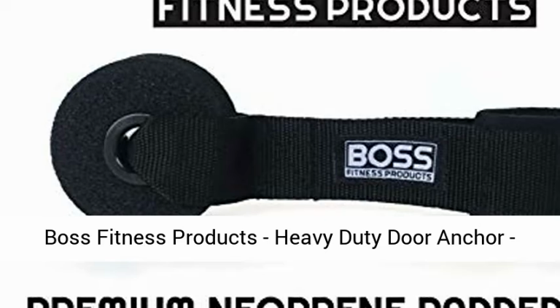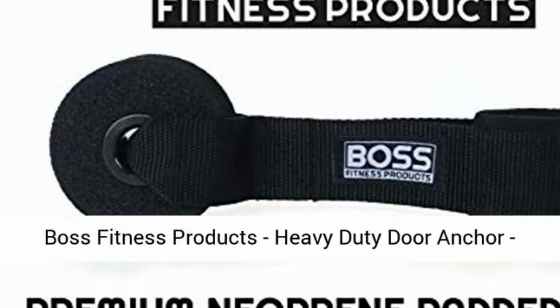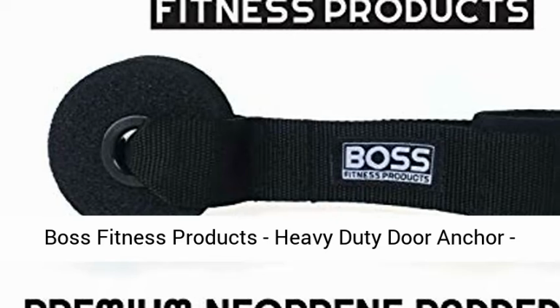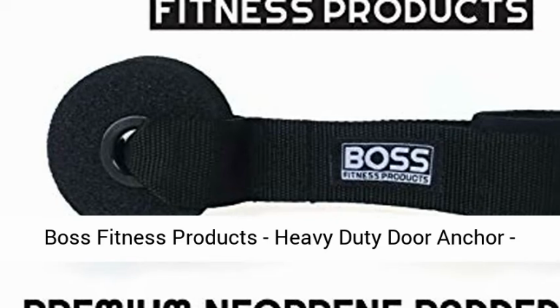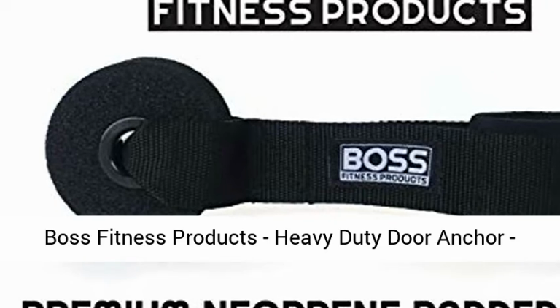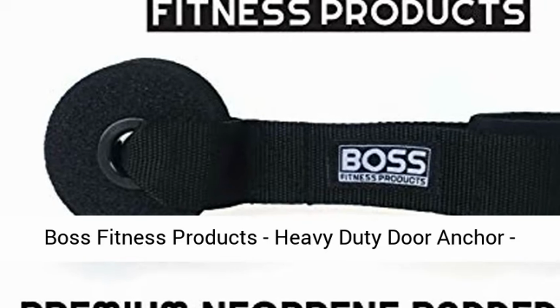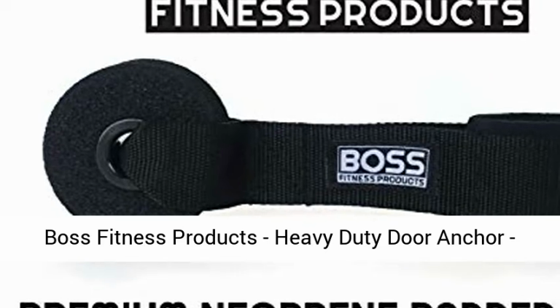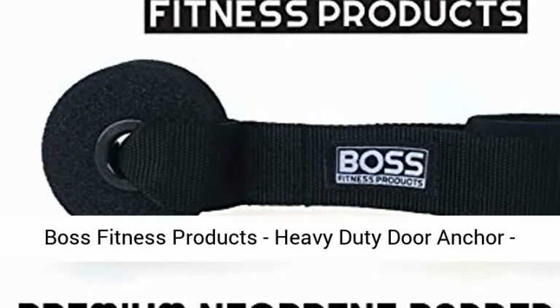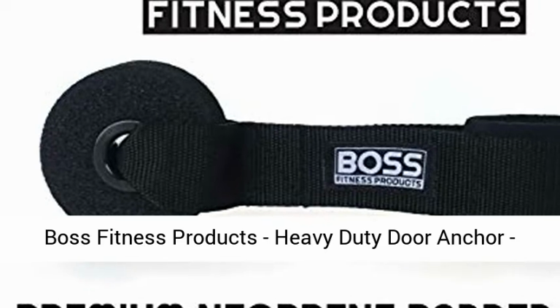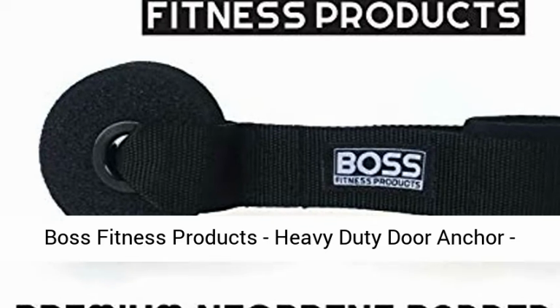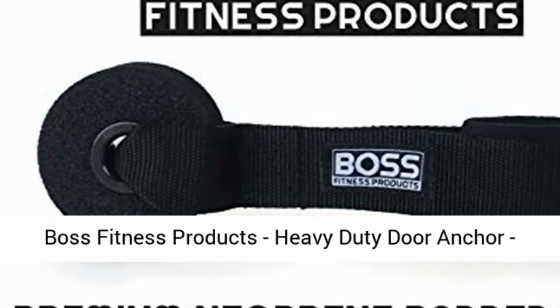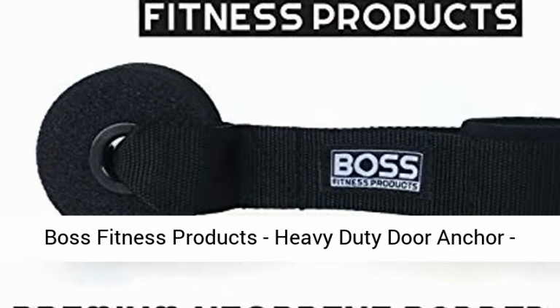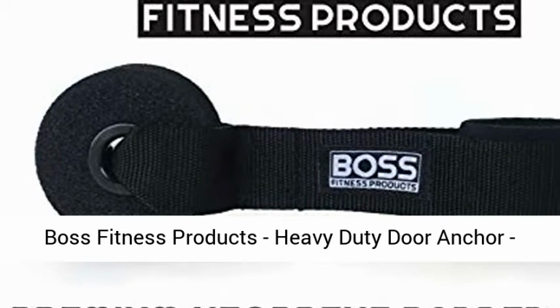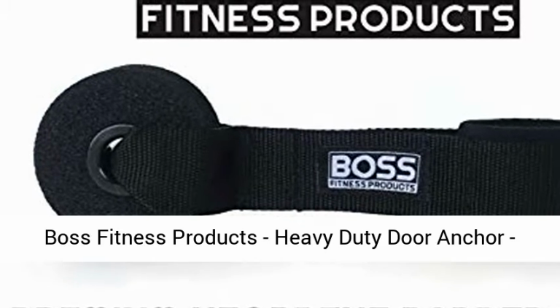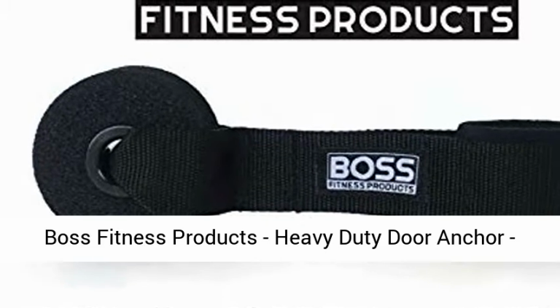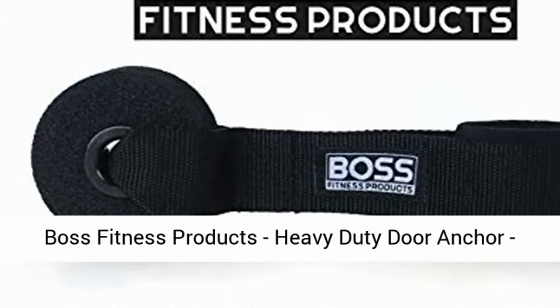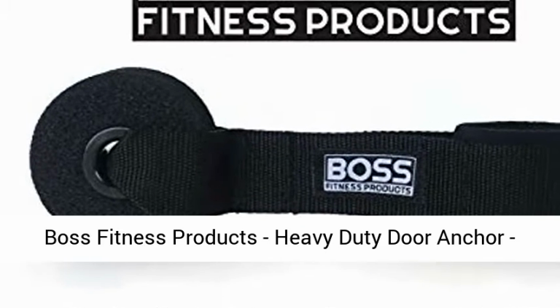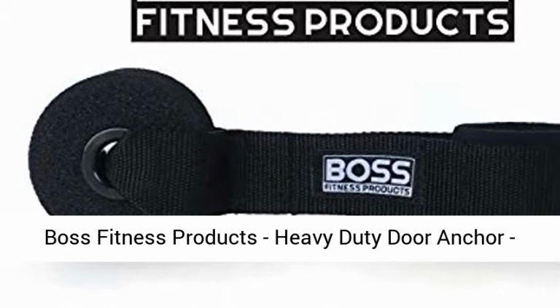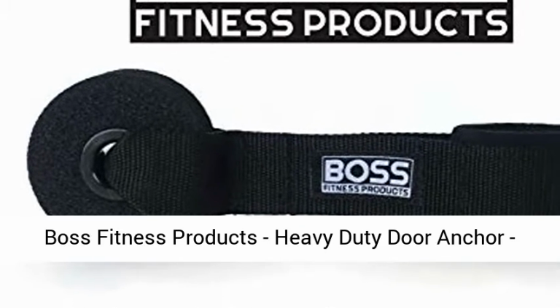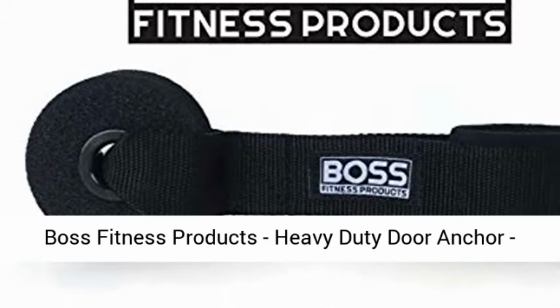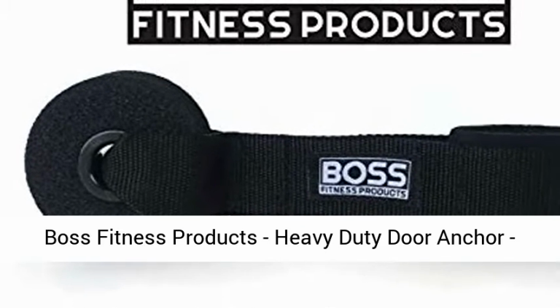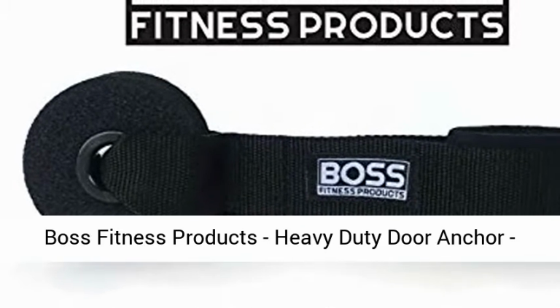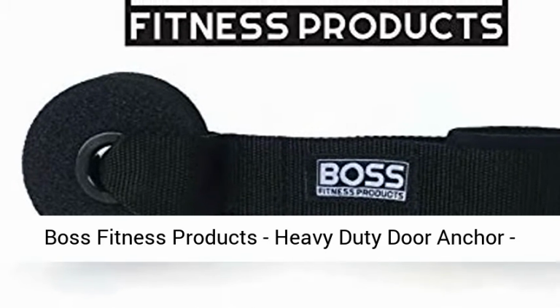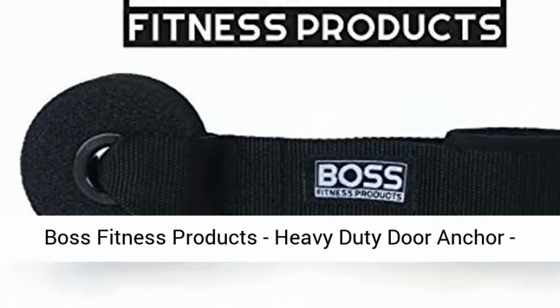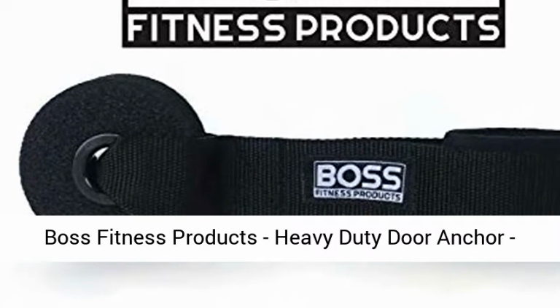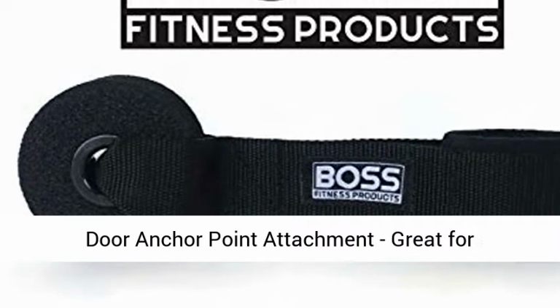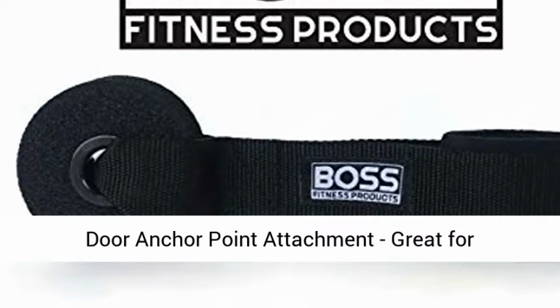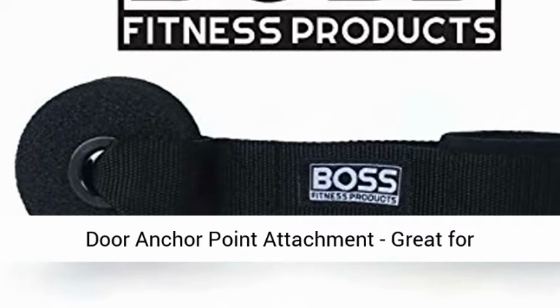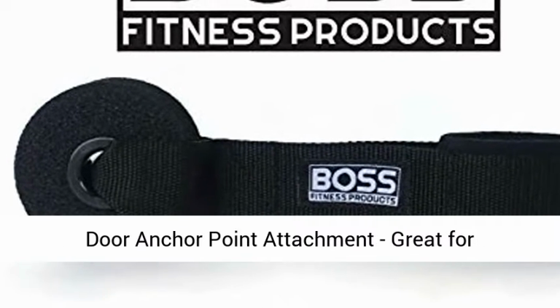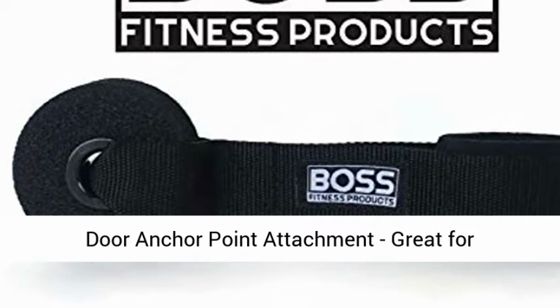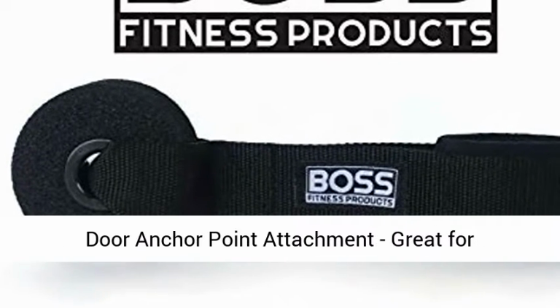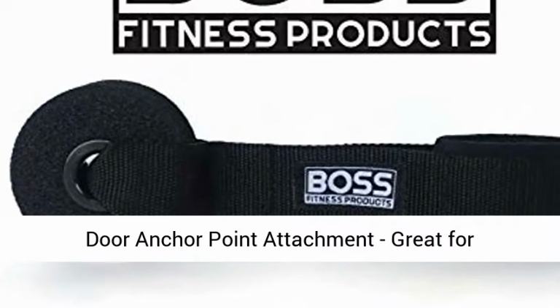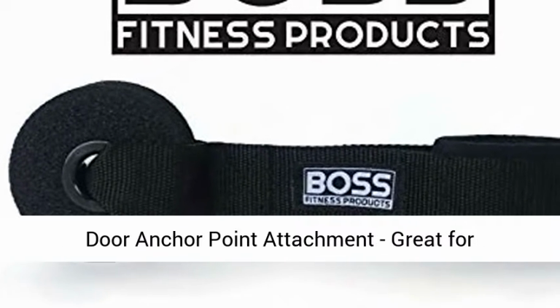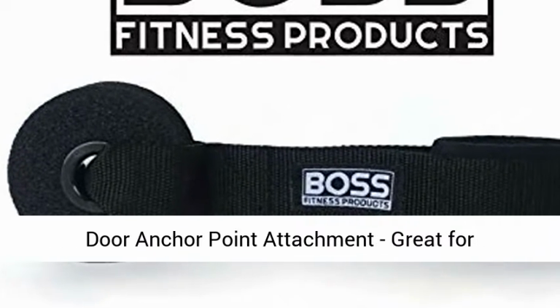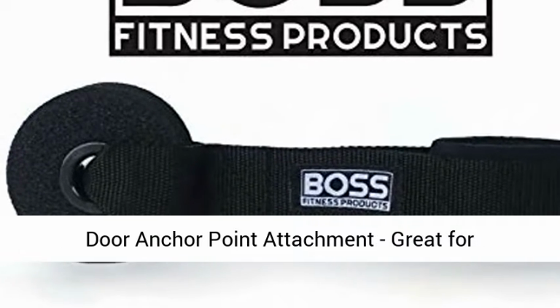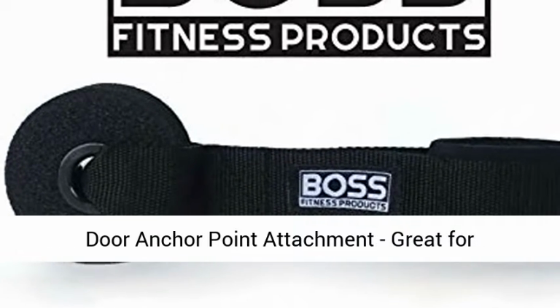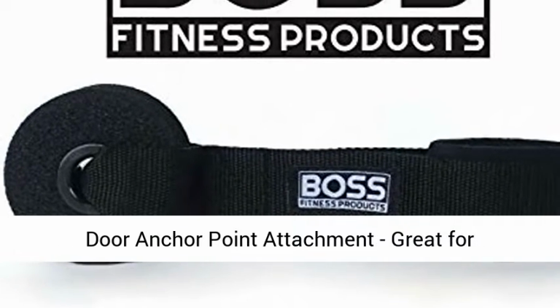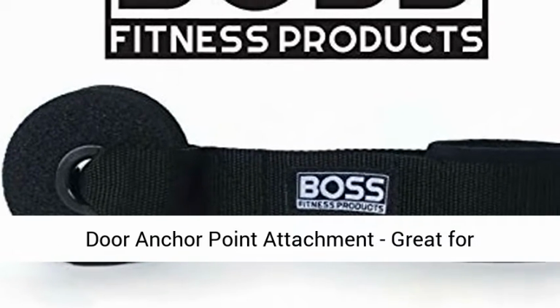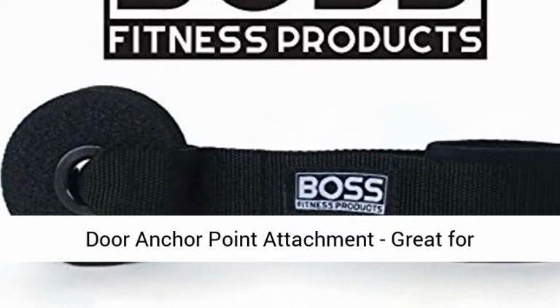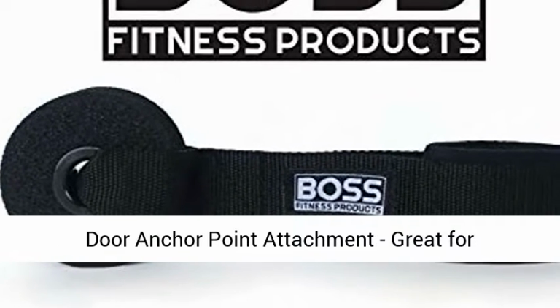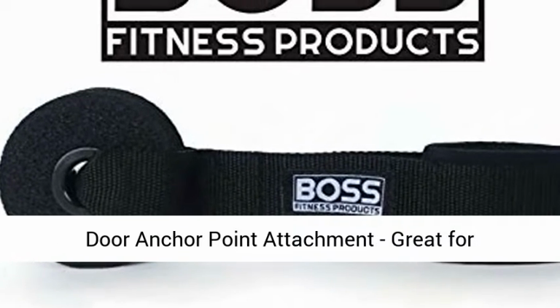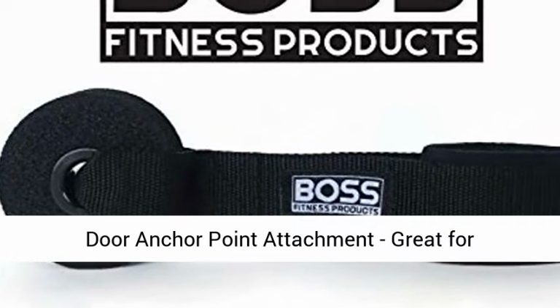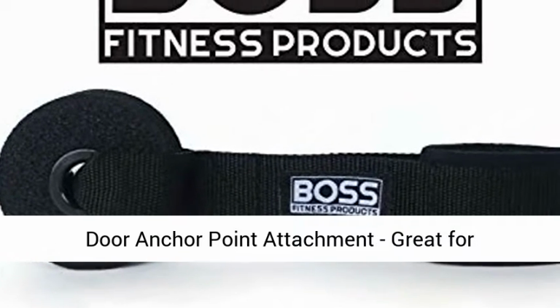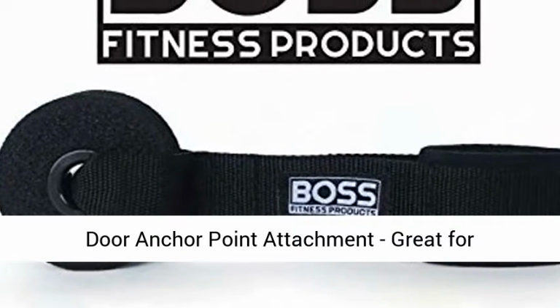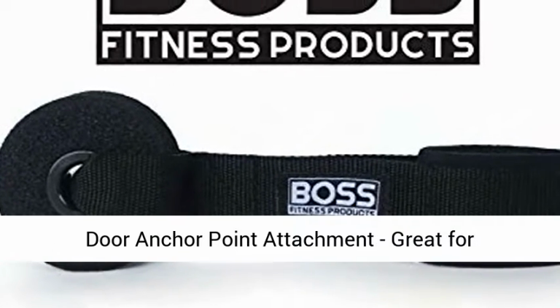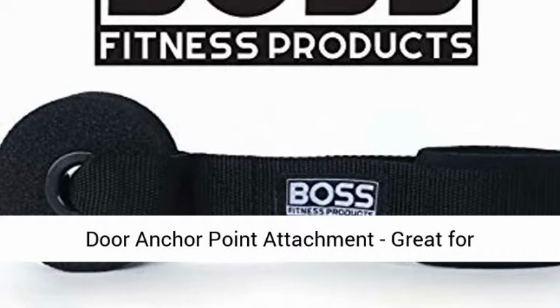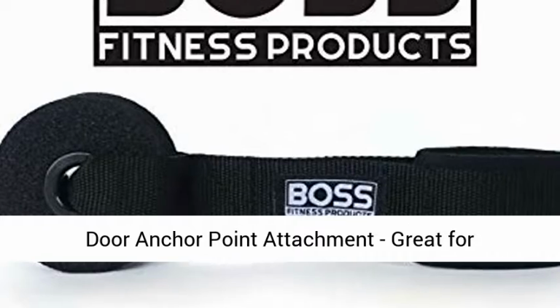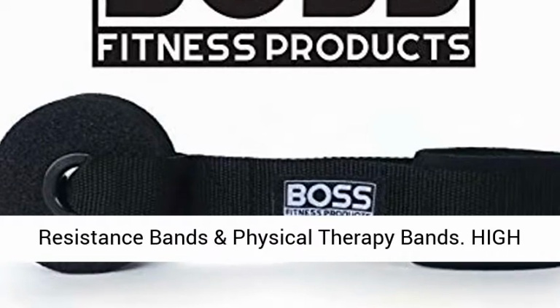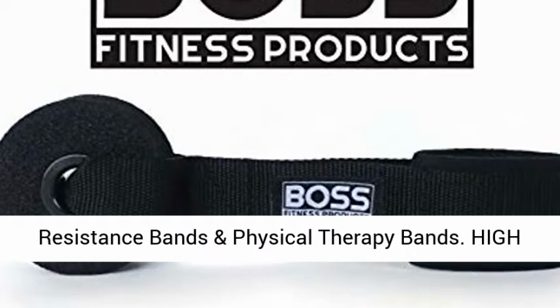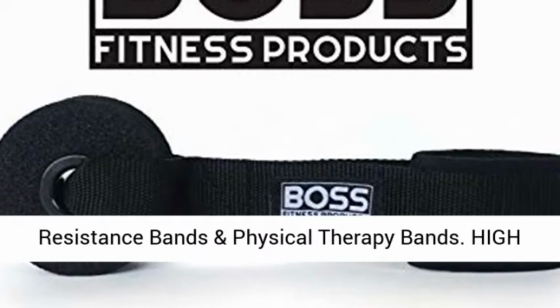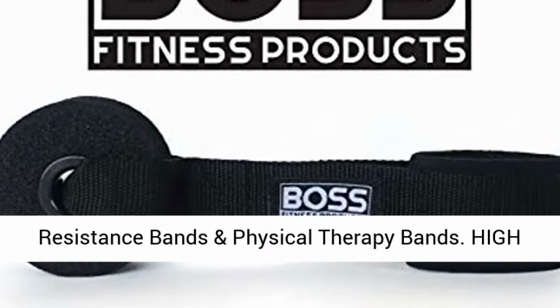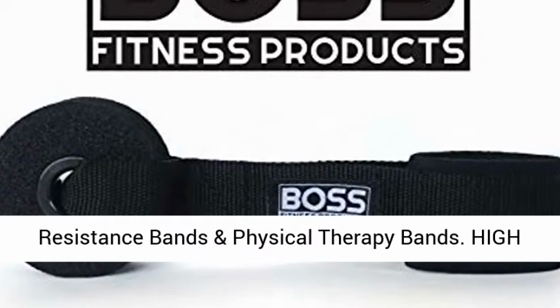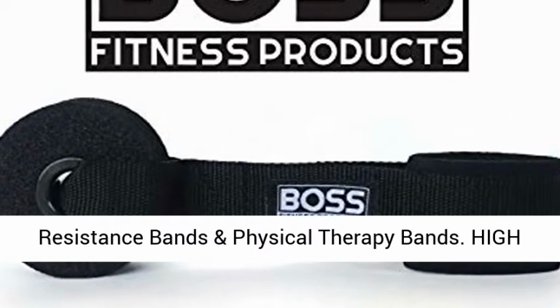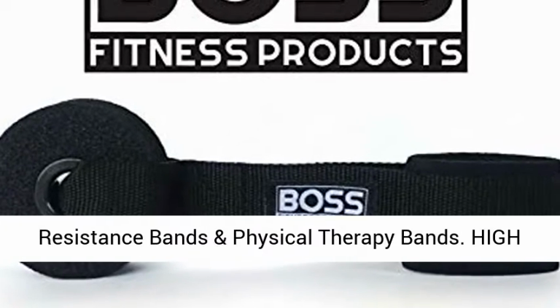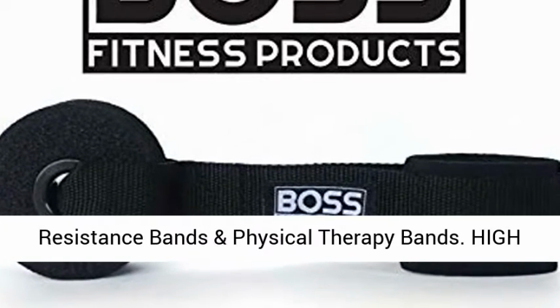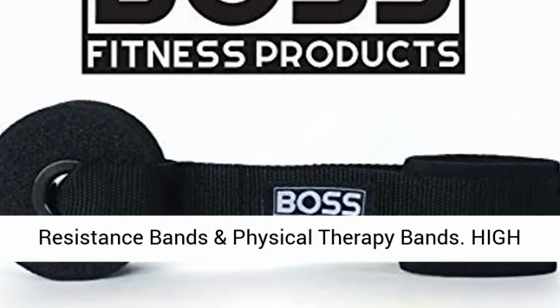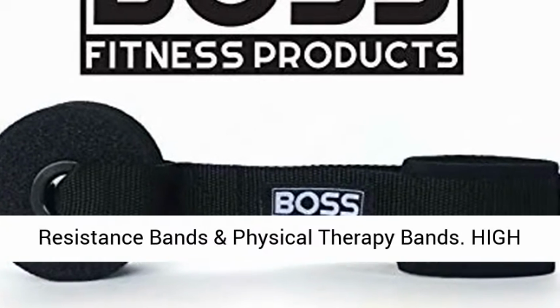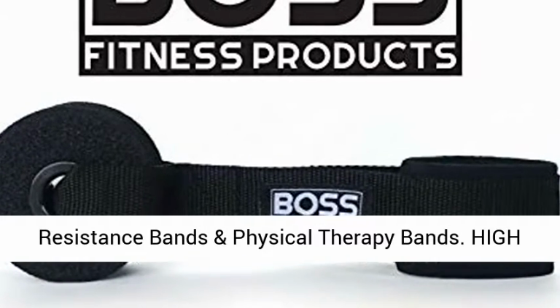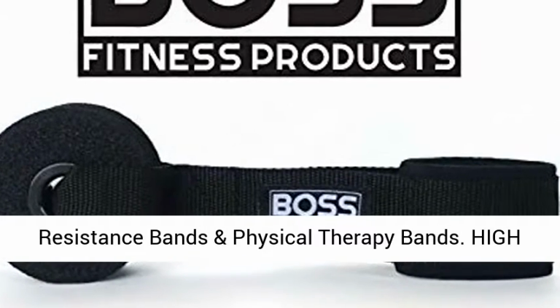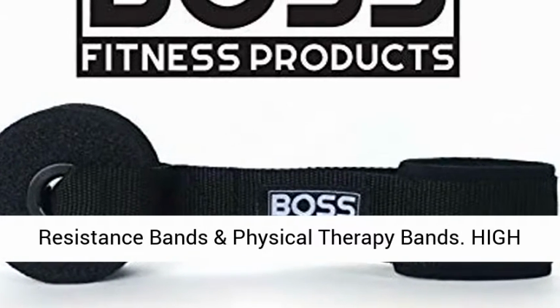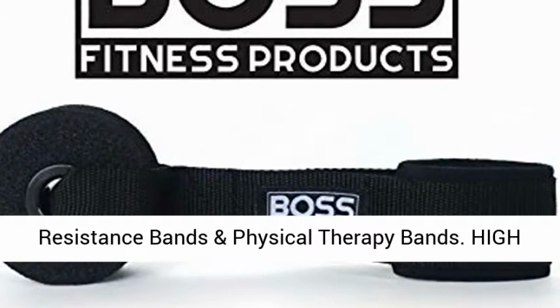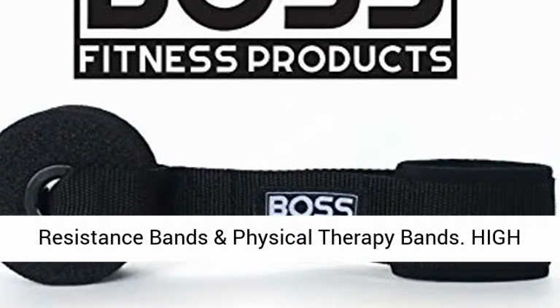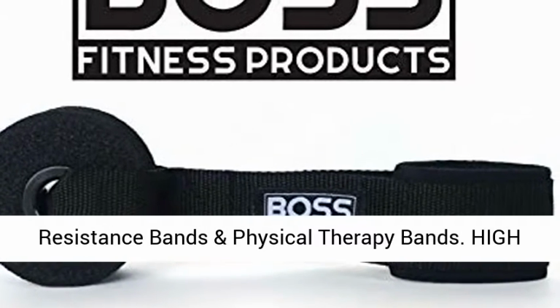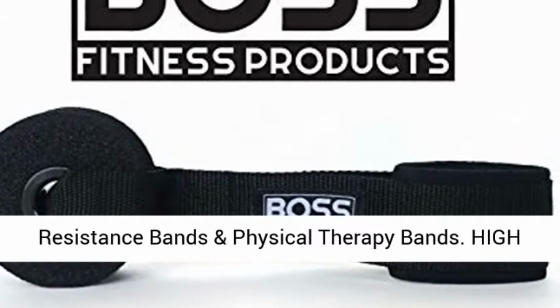Boss Fitness Products Heavy Duty Door Anchor — Door Anchor Point Detachment. Great for resistance bands and physical therapy bands.